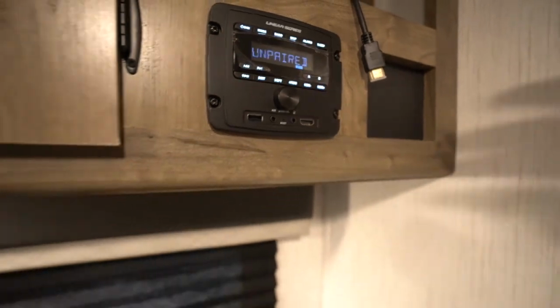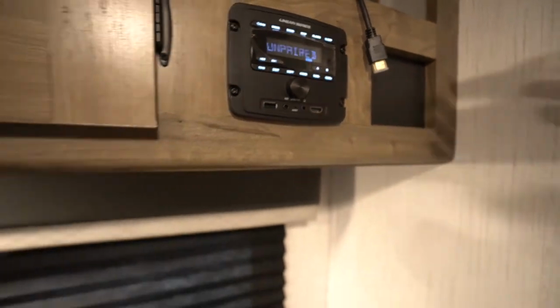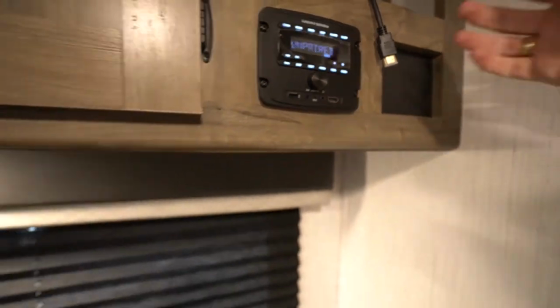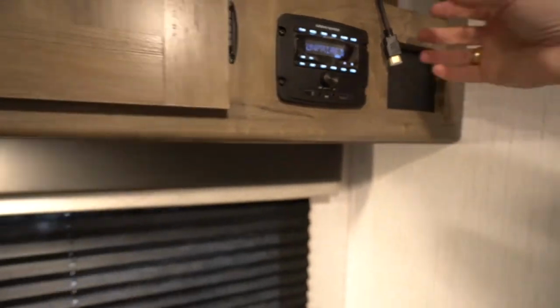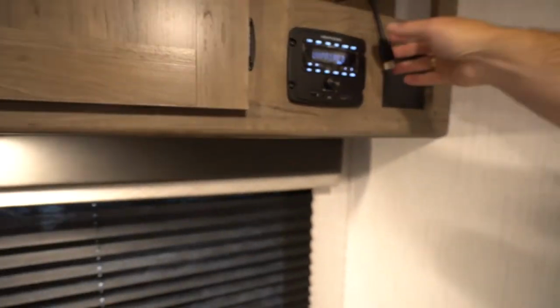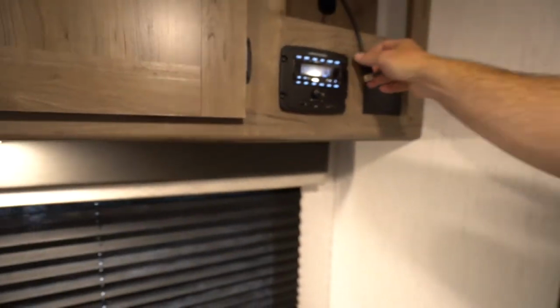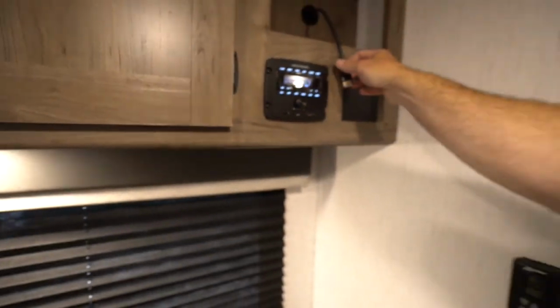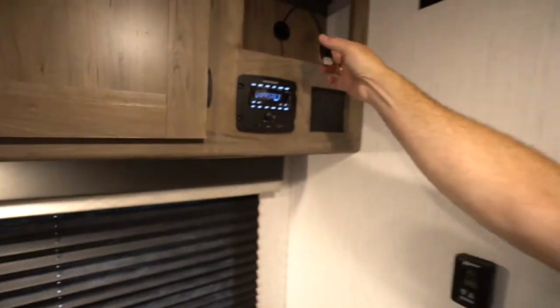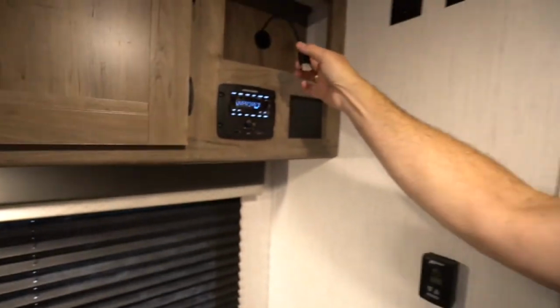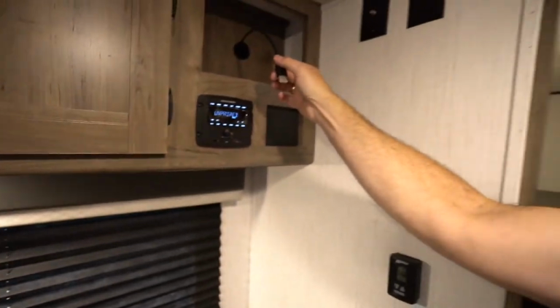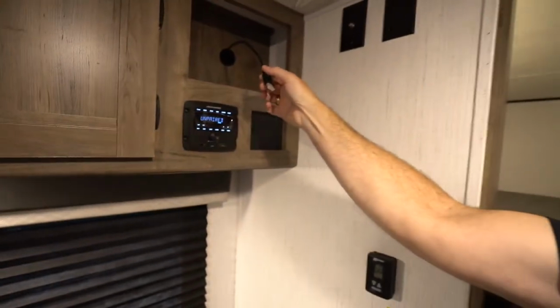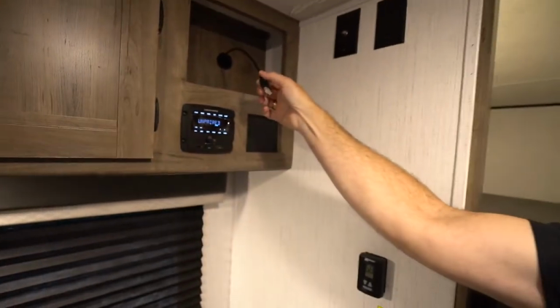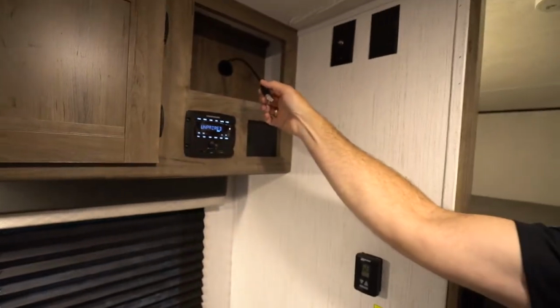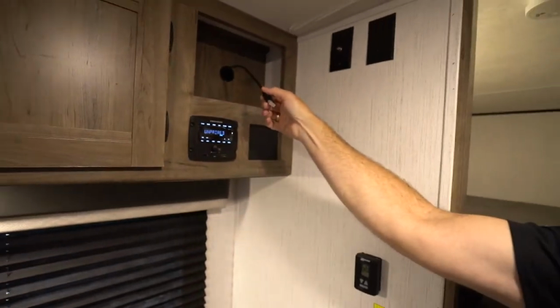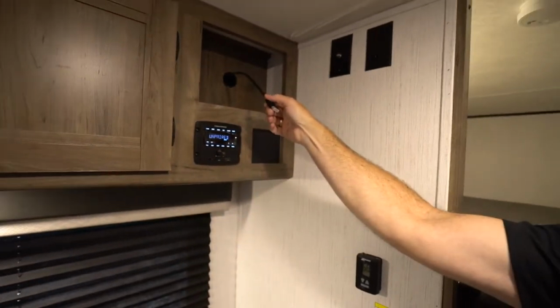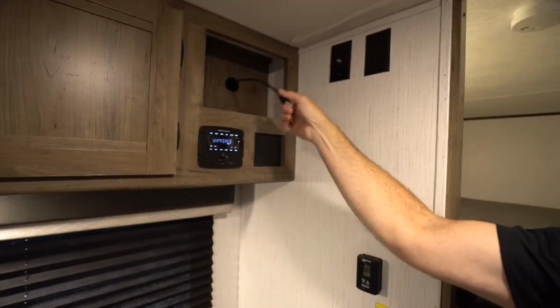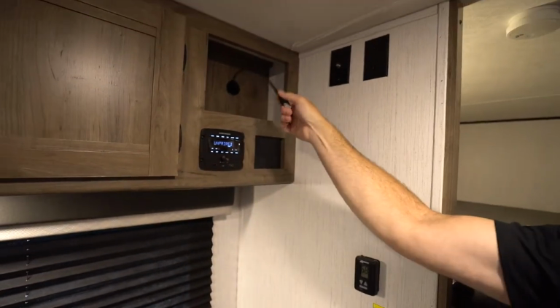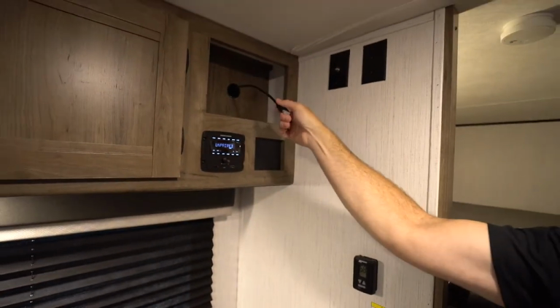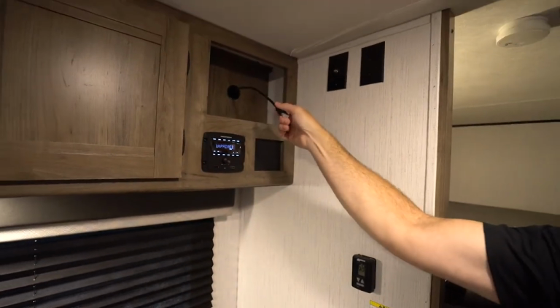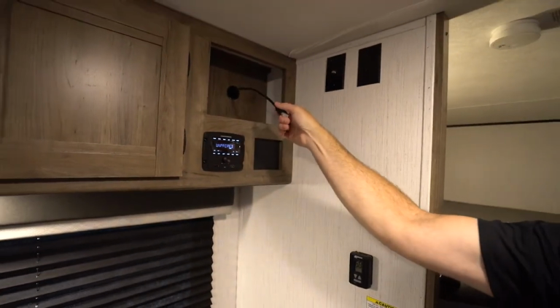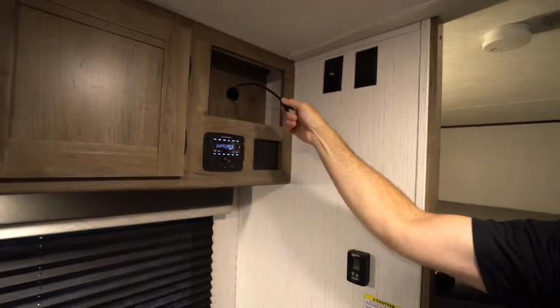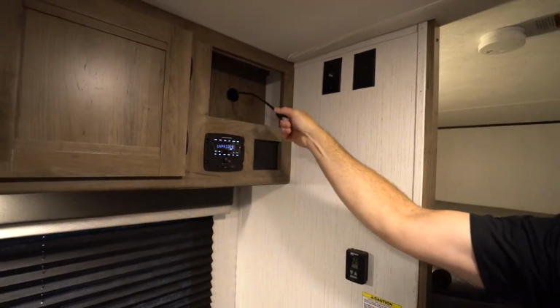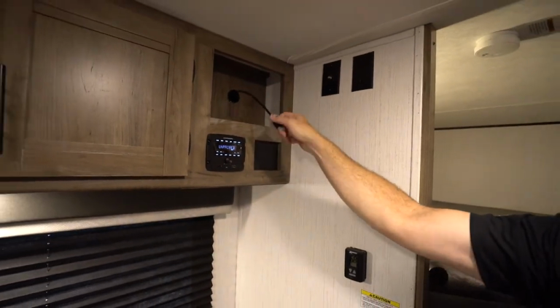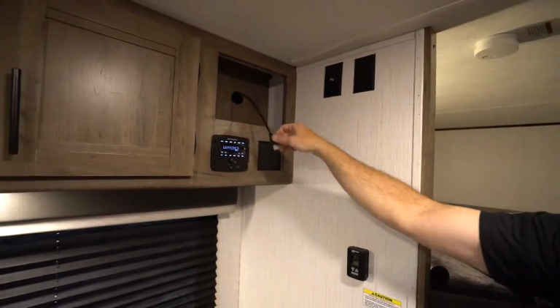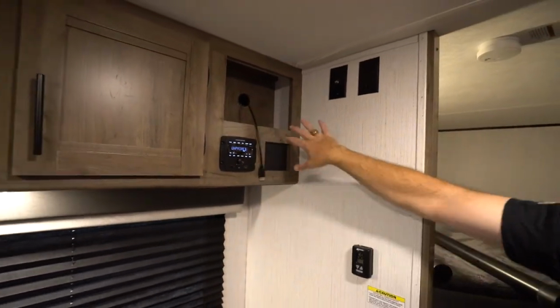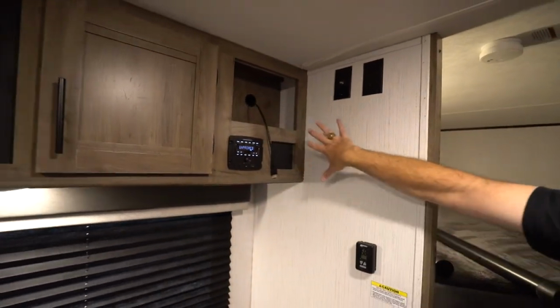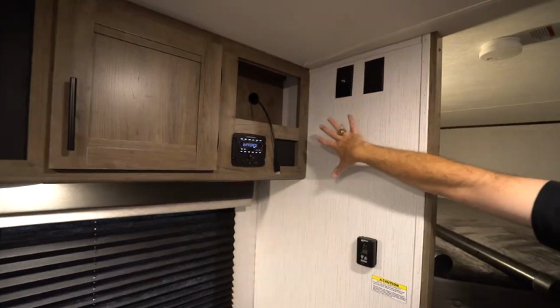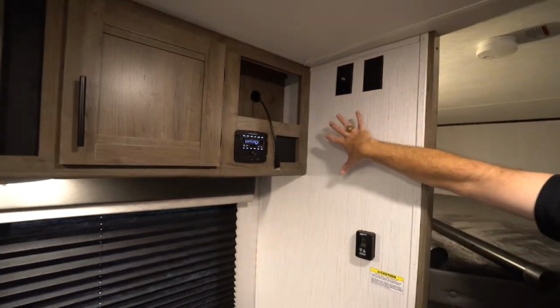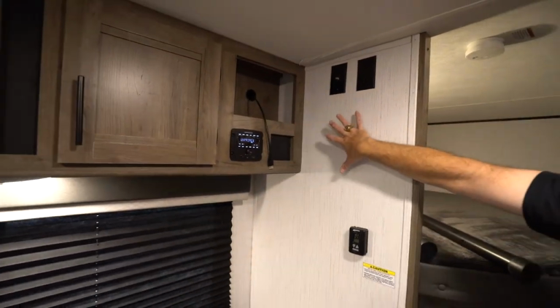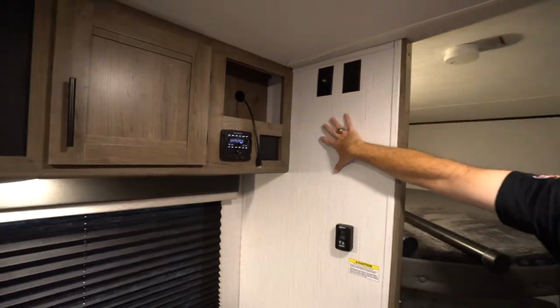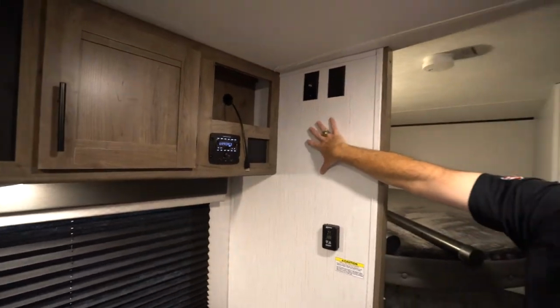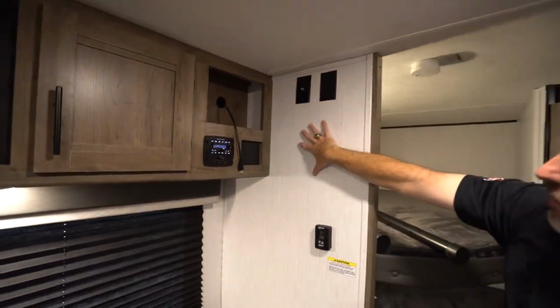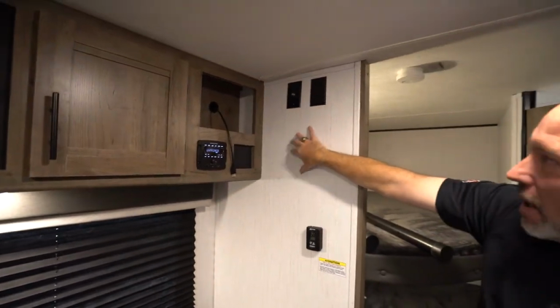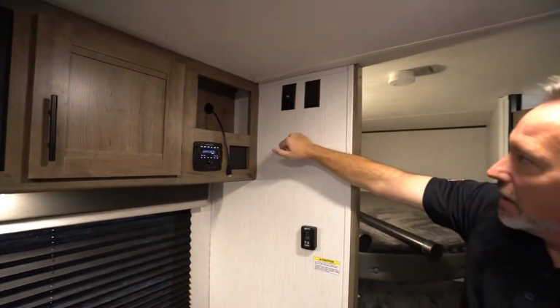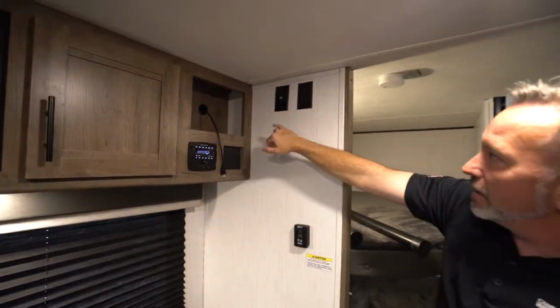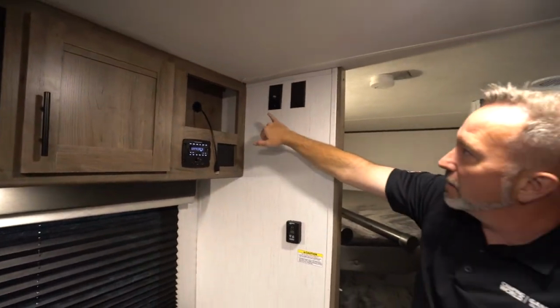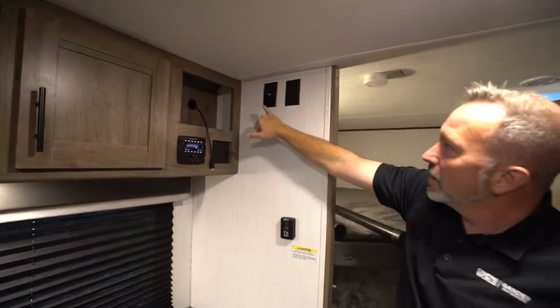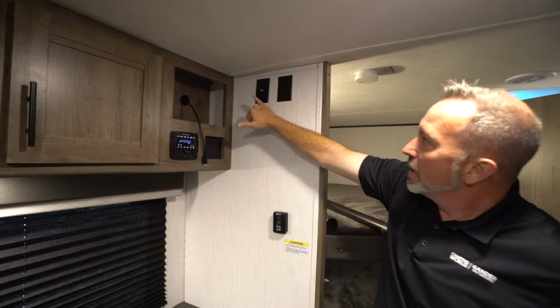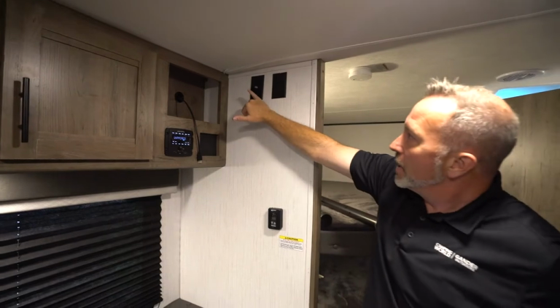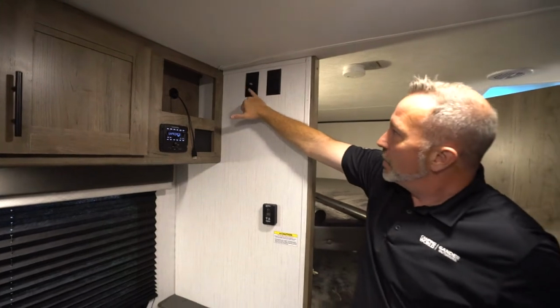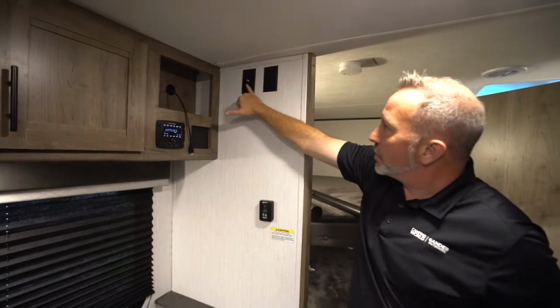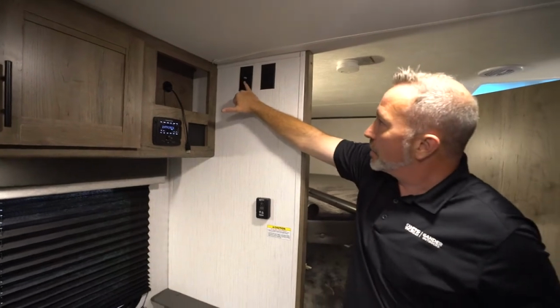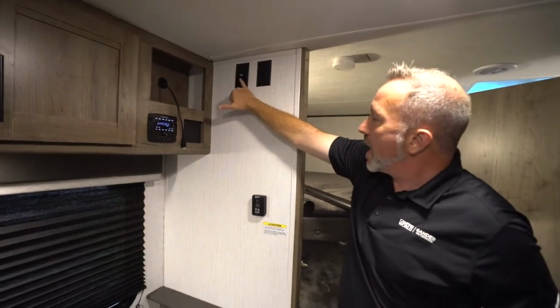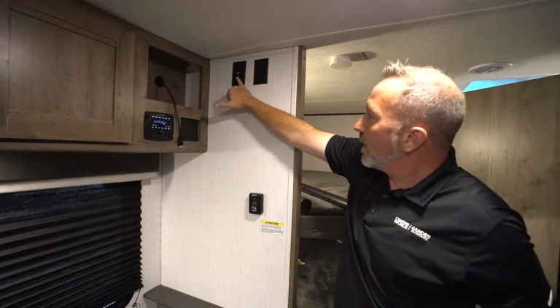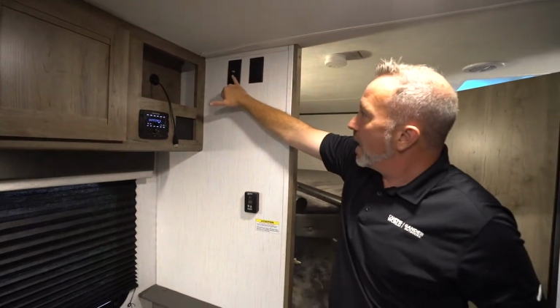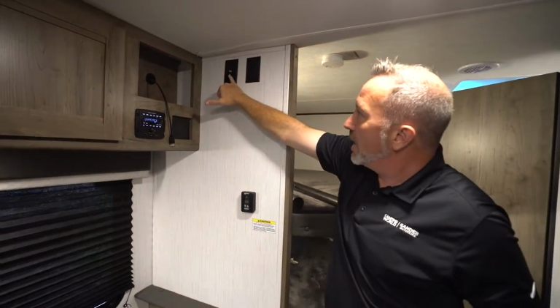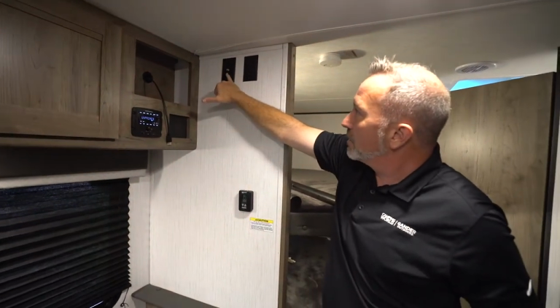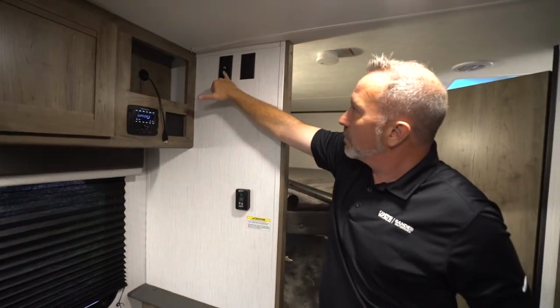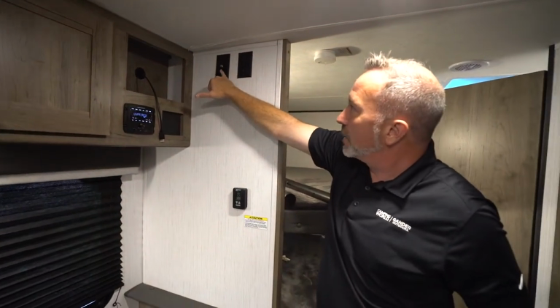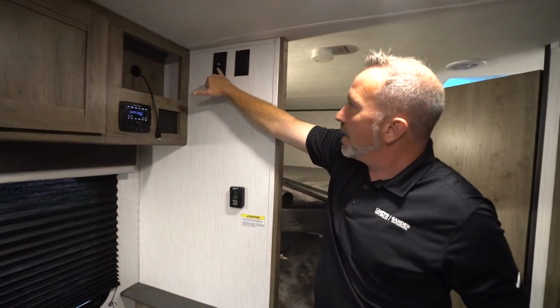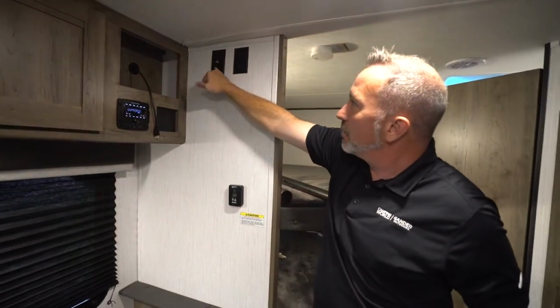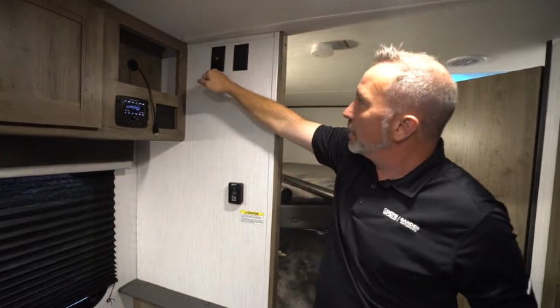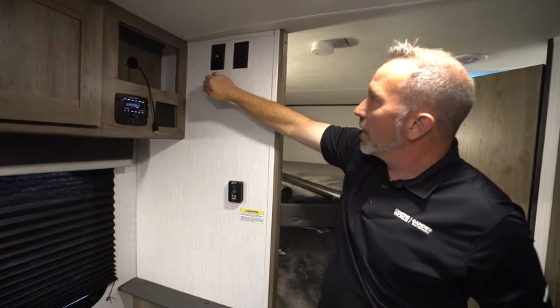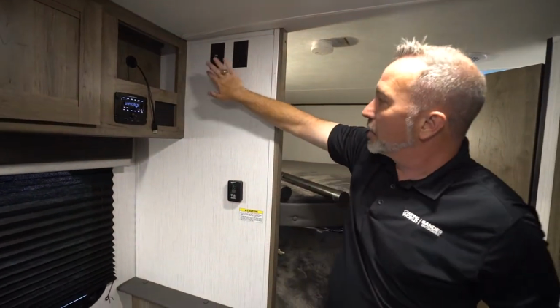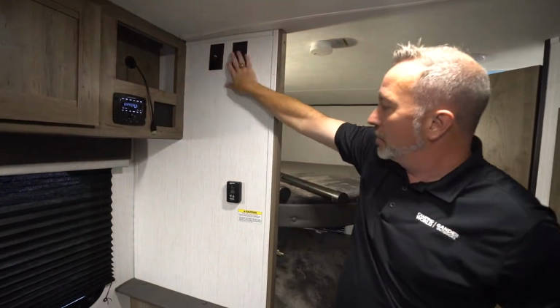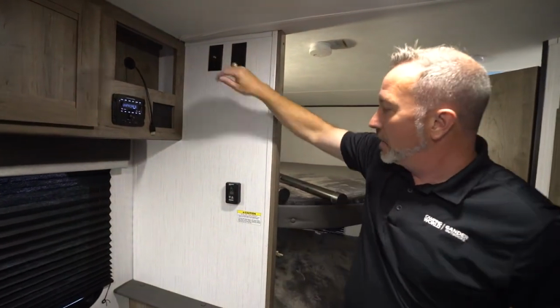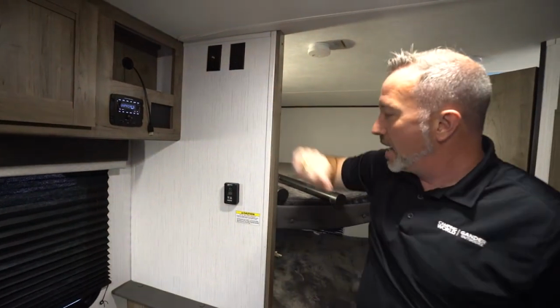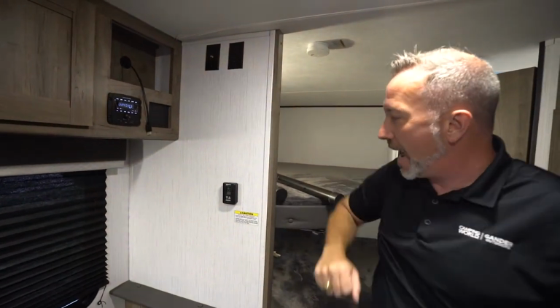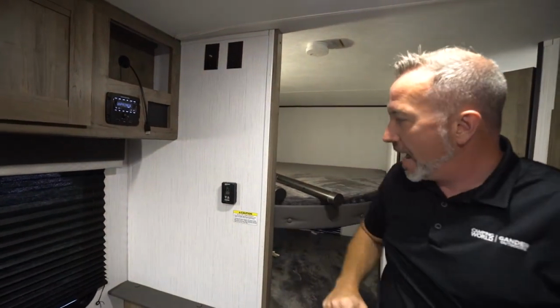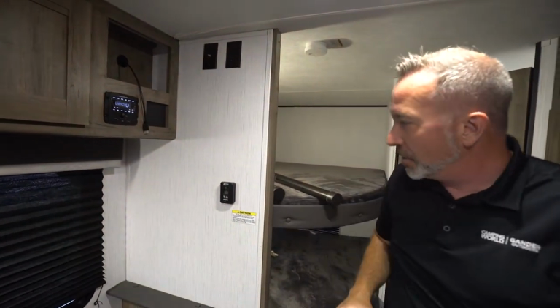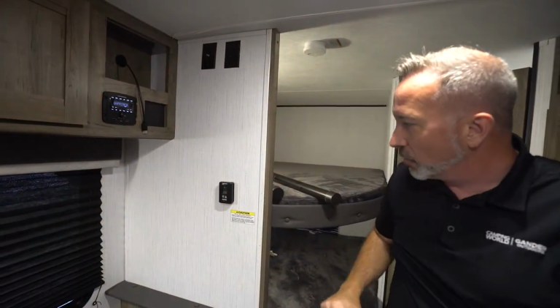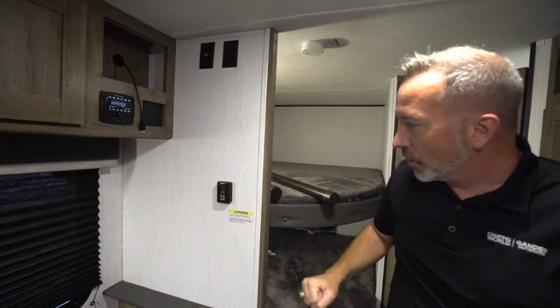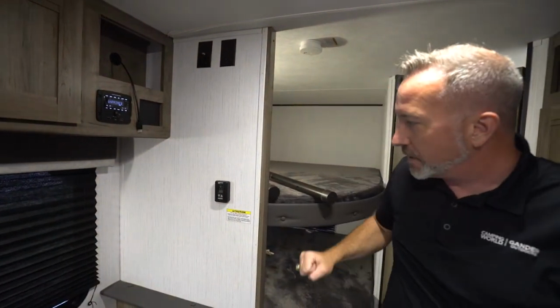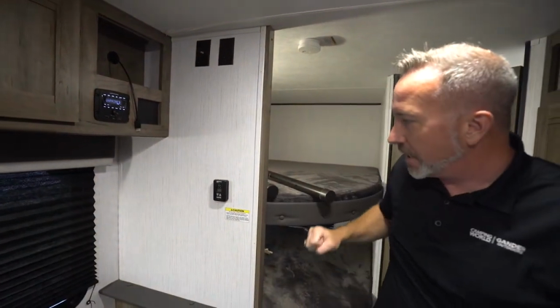Here's your HDMI cable for your TV to plug that in. You've got your mount right here, your satellite or cable connection, and your 110.